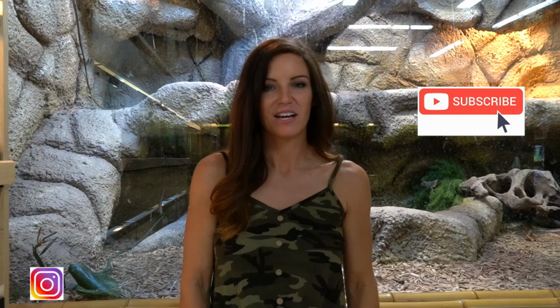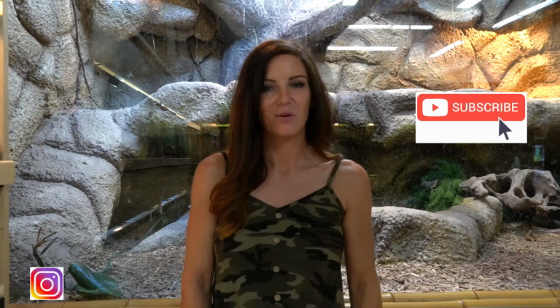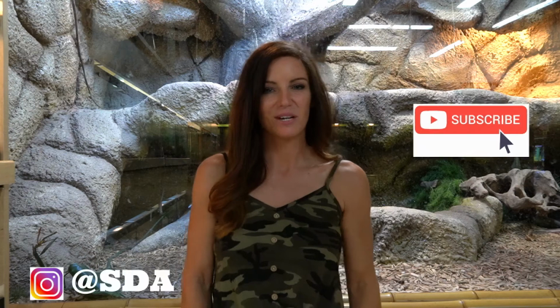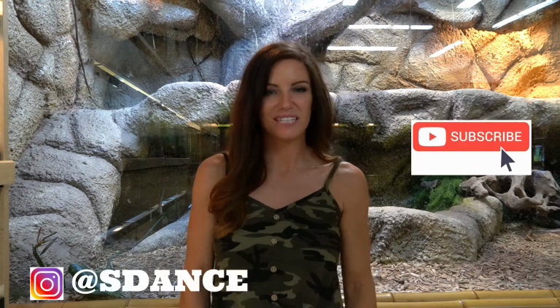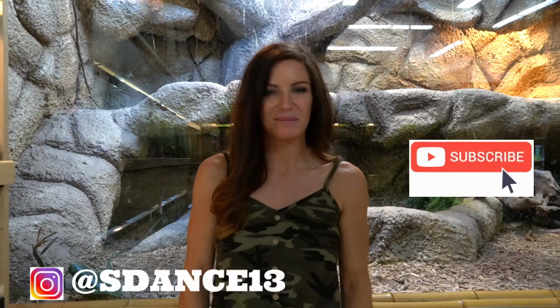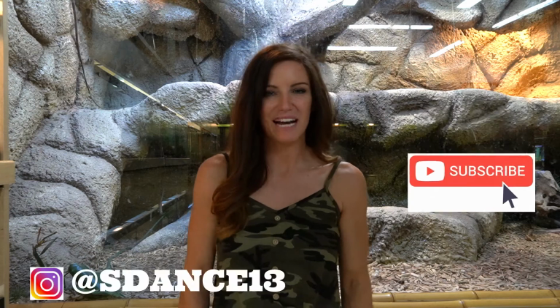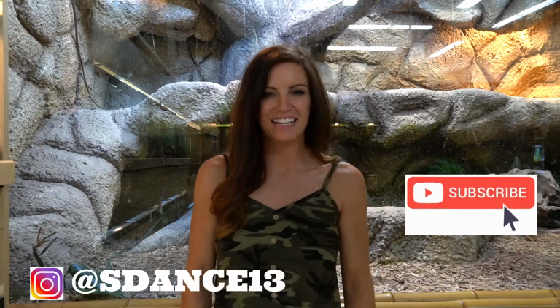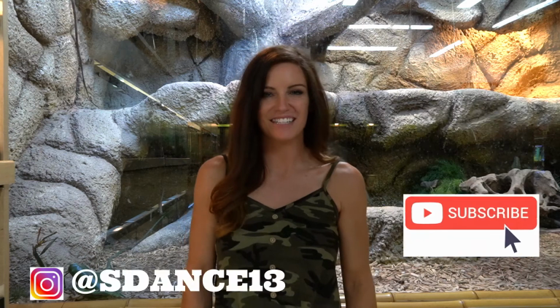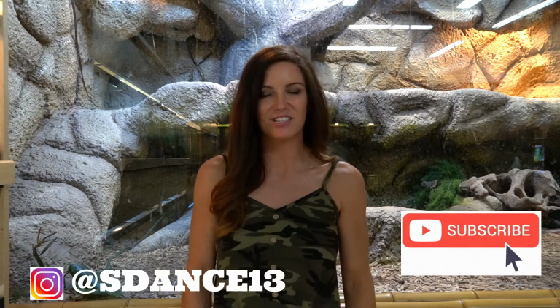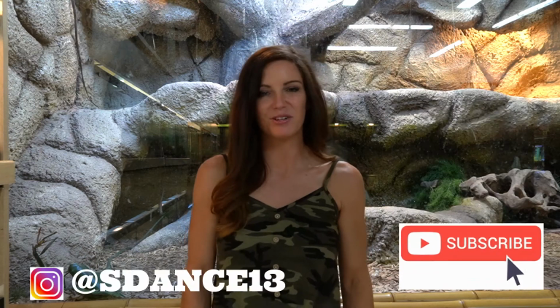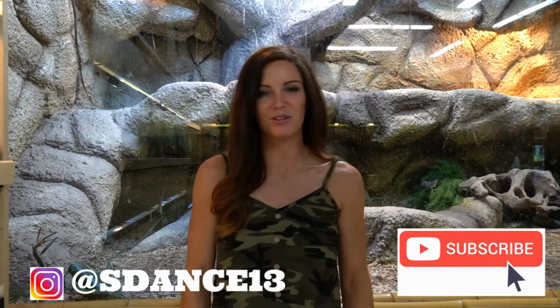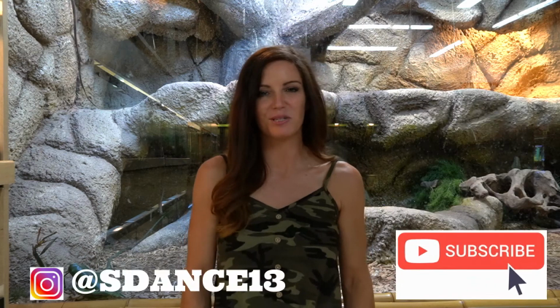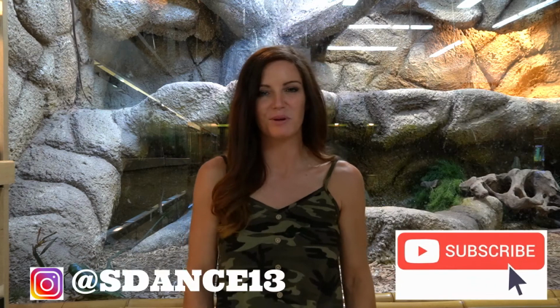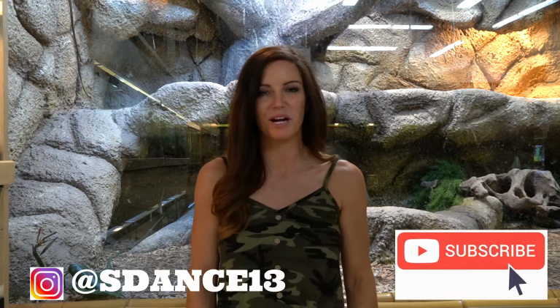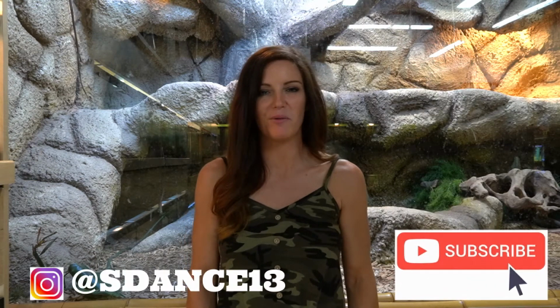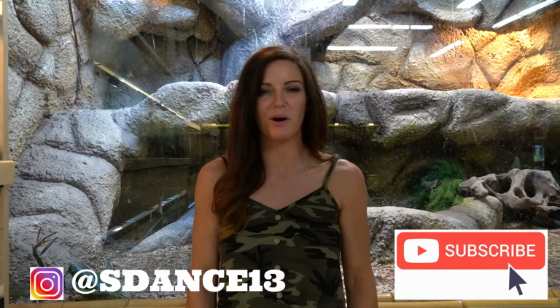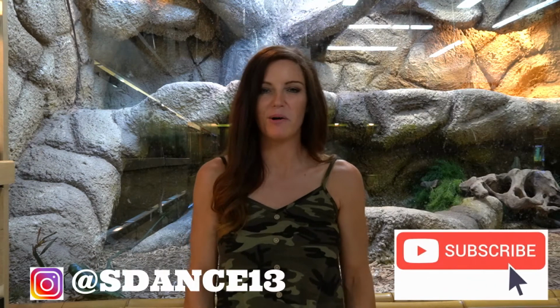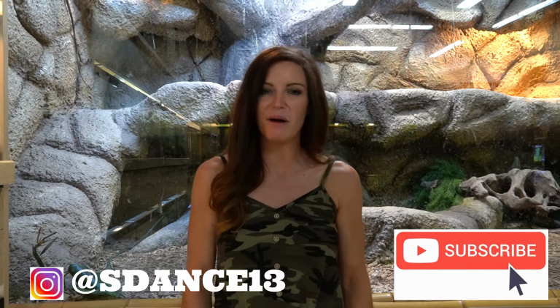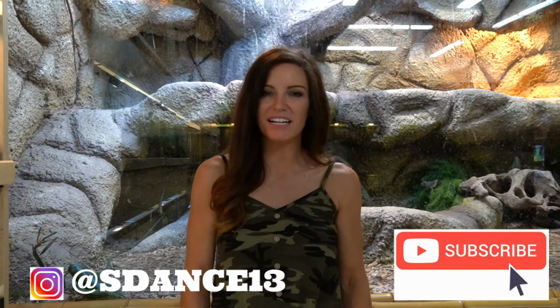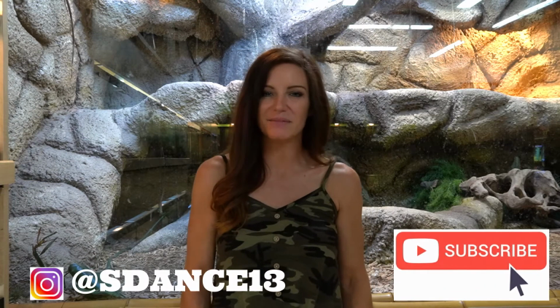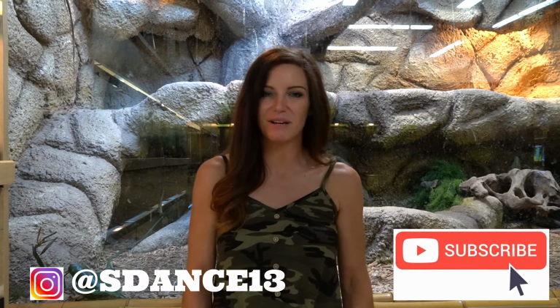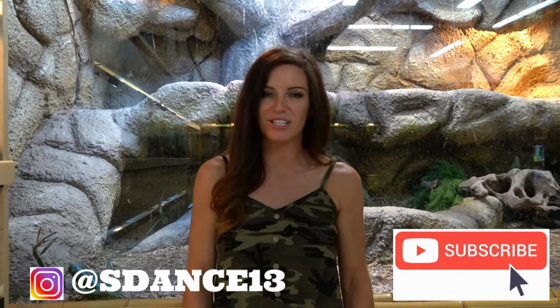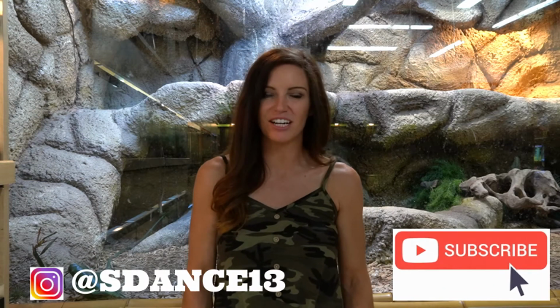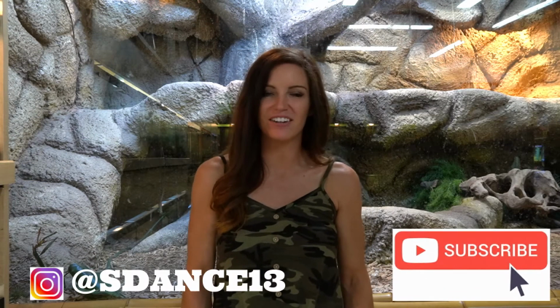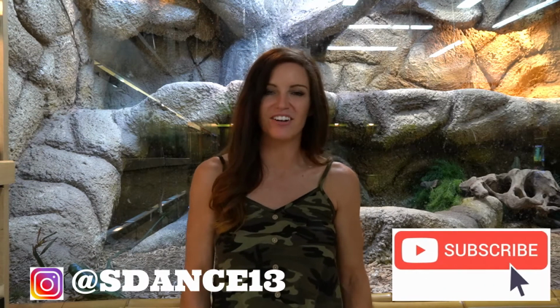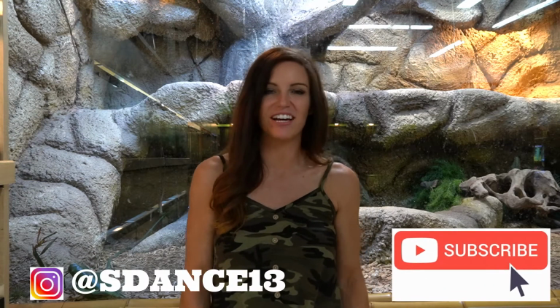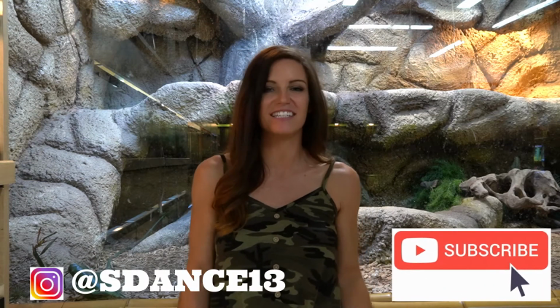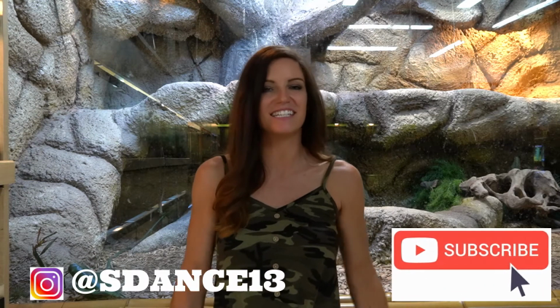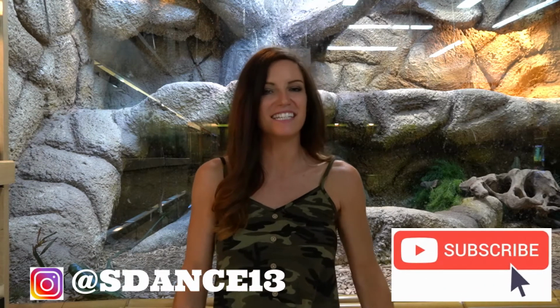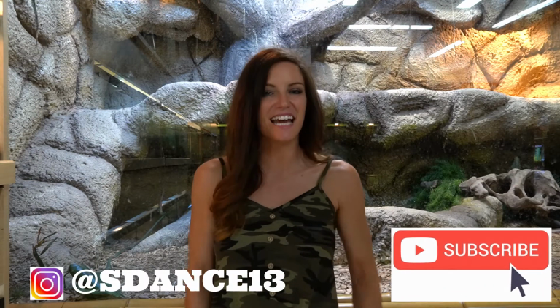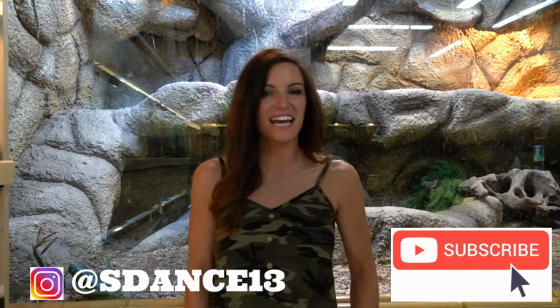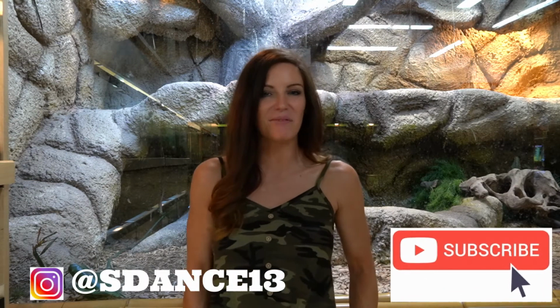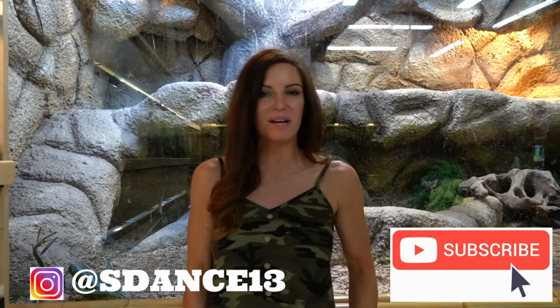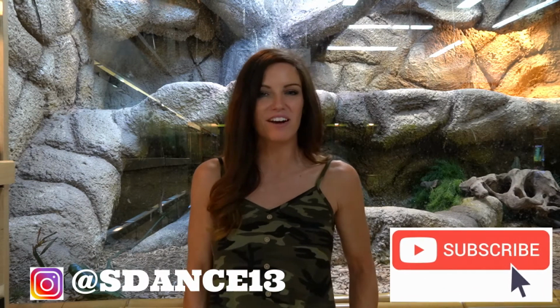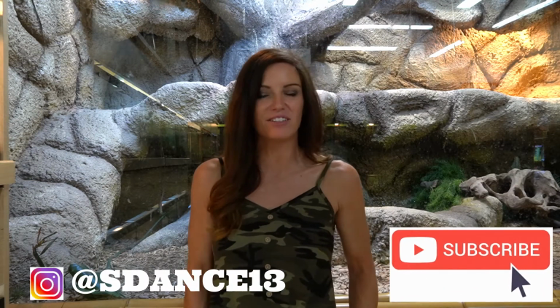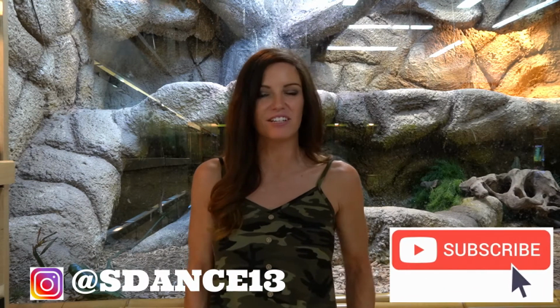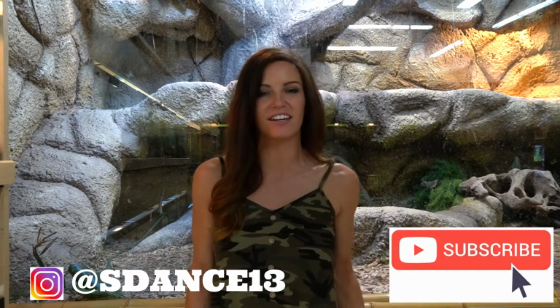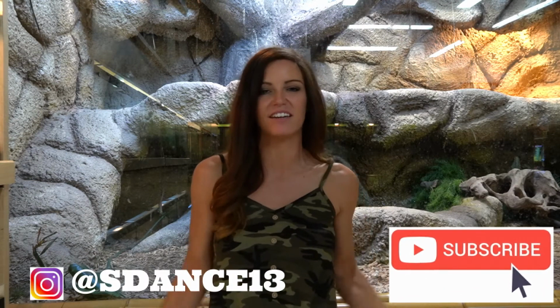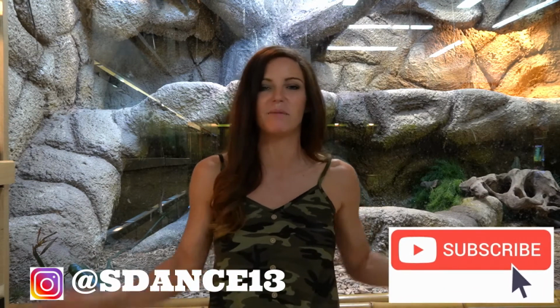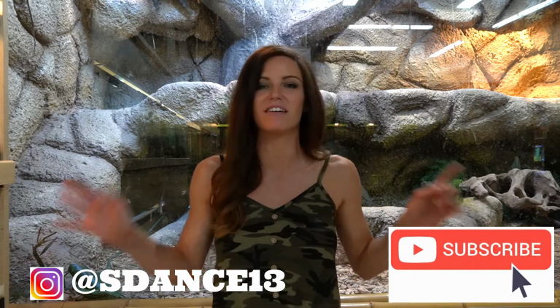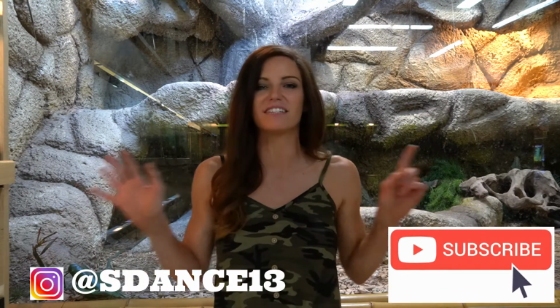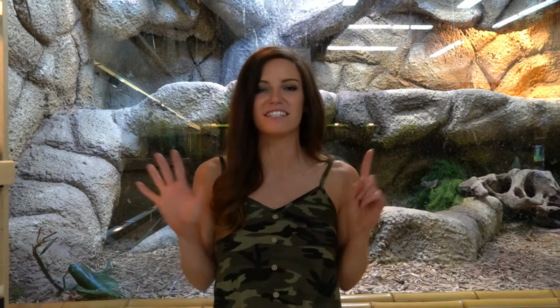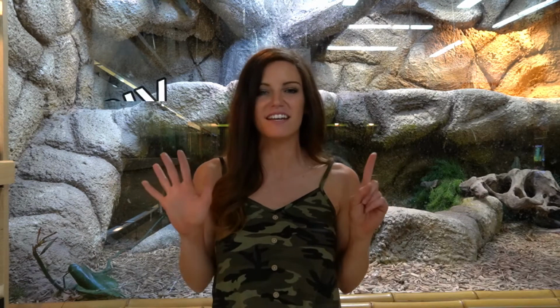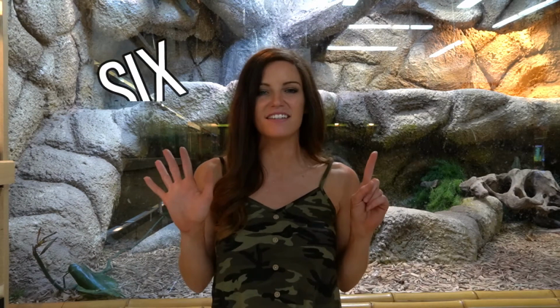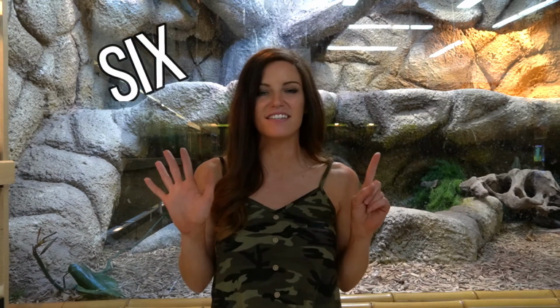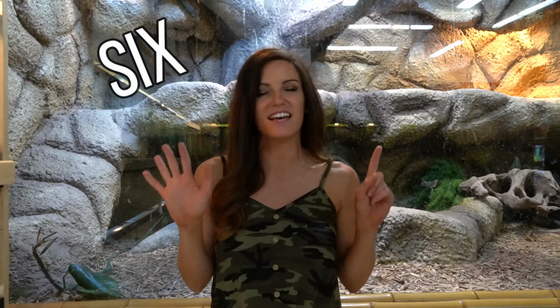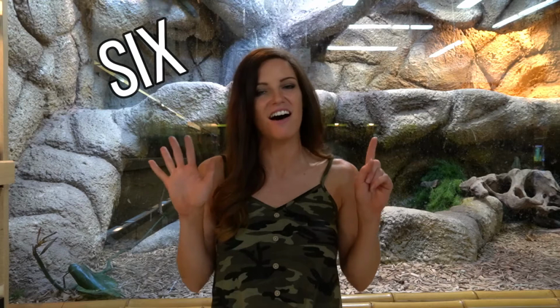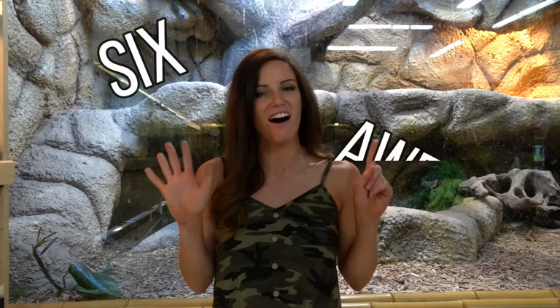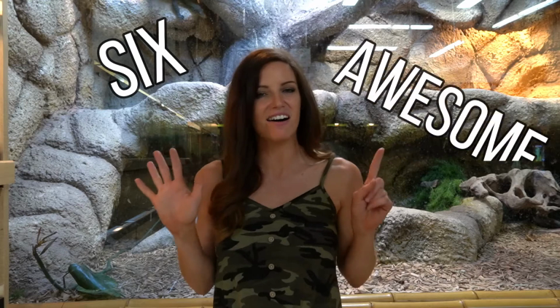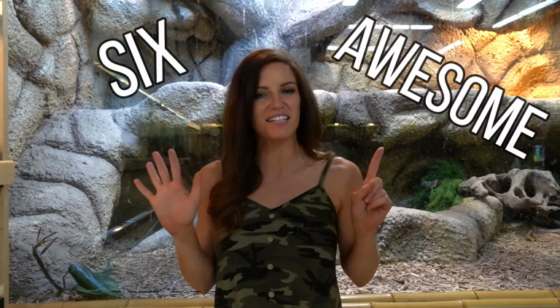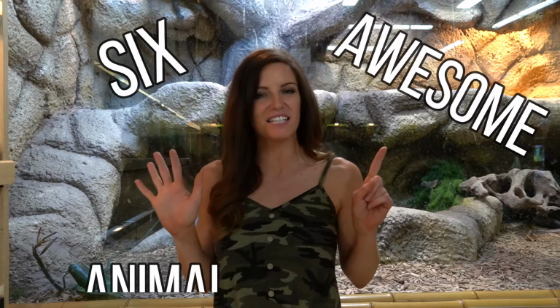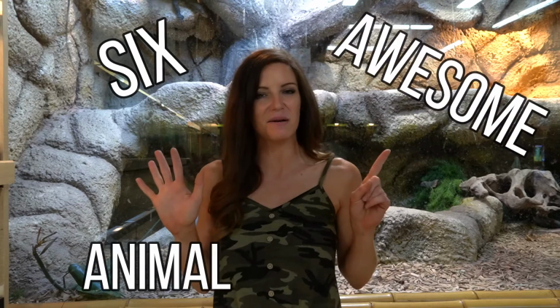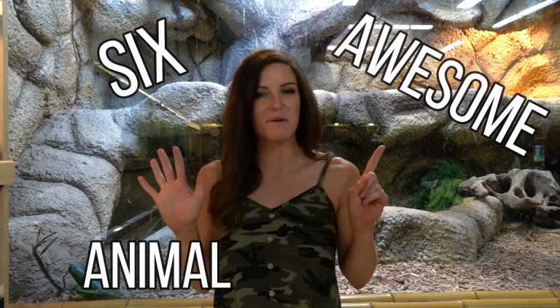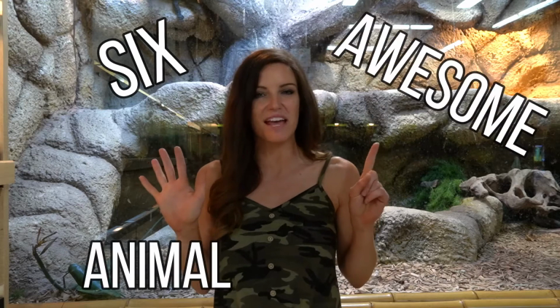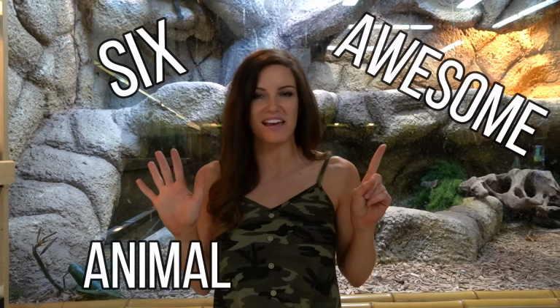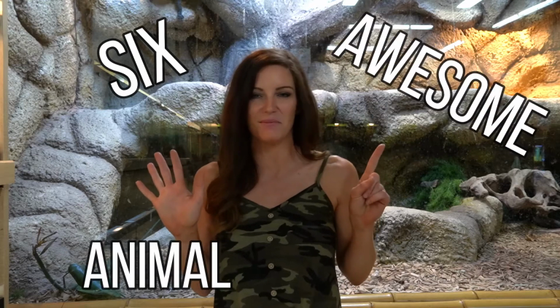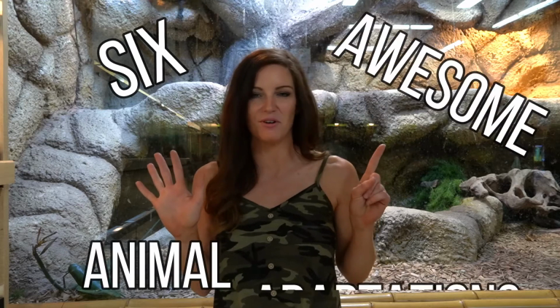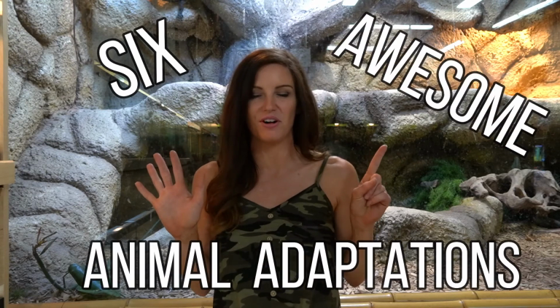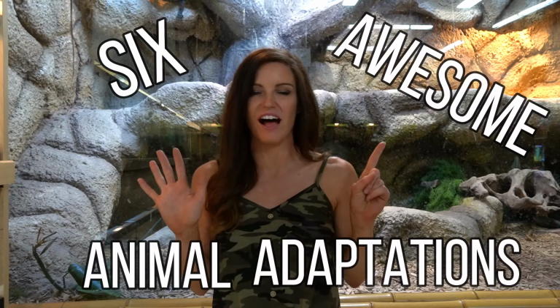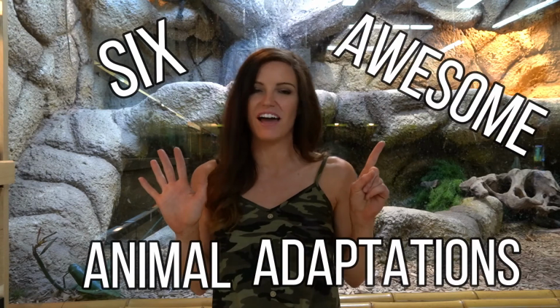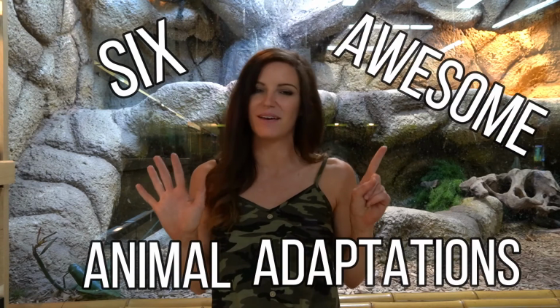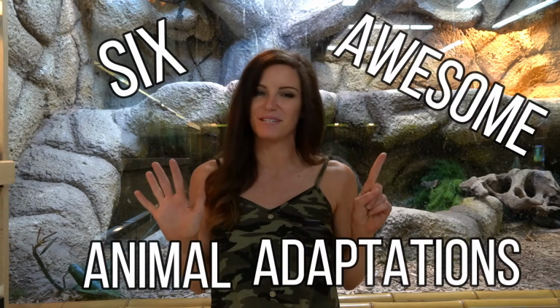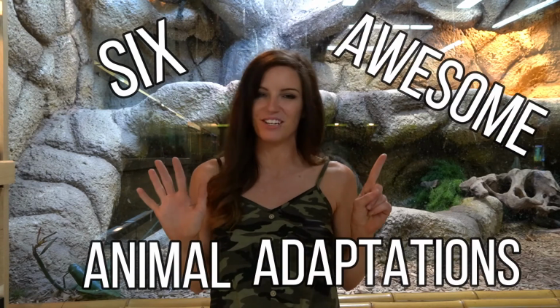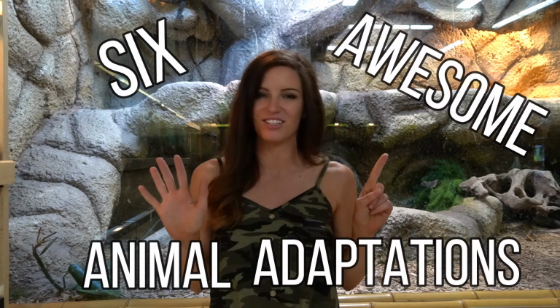What's up guys? It's your girl Sabrina. Welcome back to my channel and today we are talking about six awesome animal adaptations.